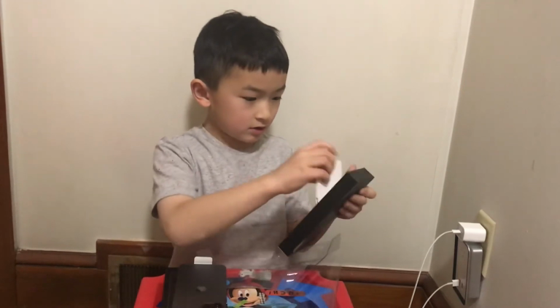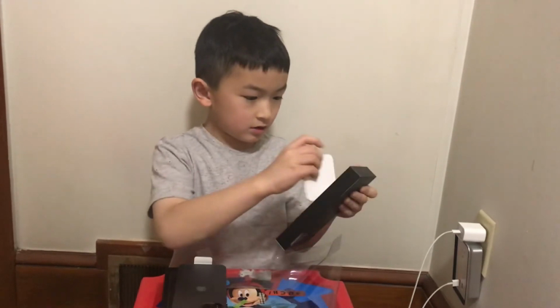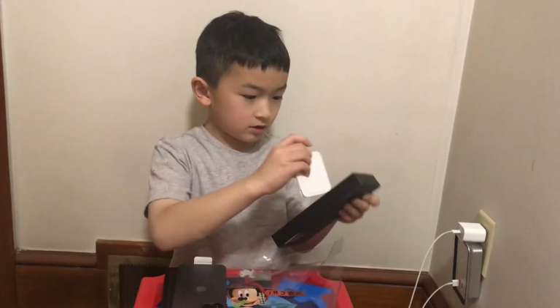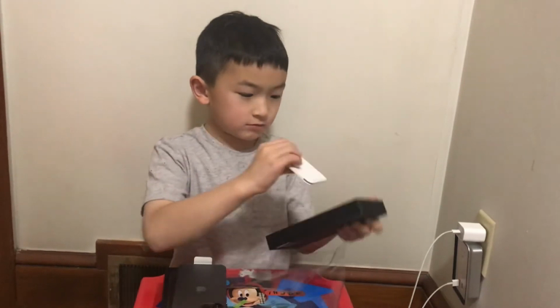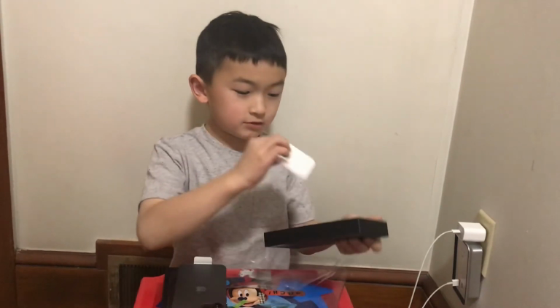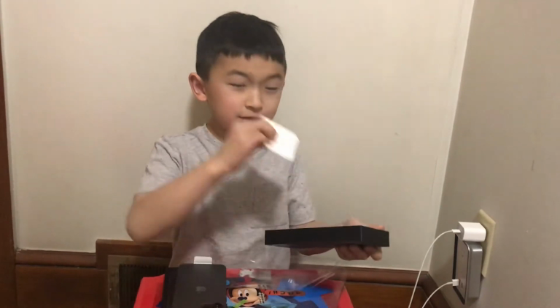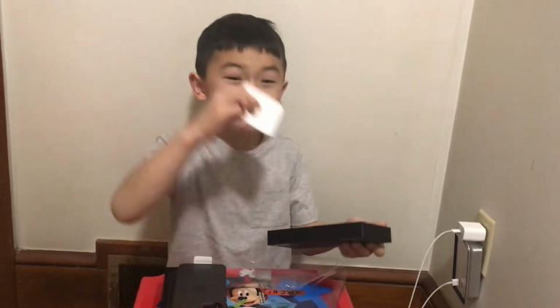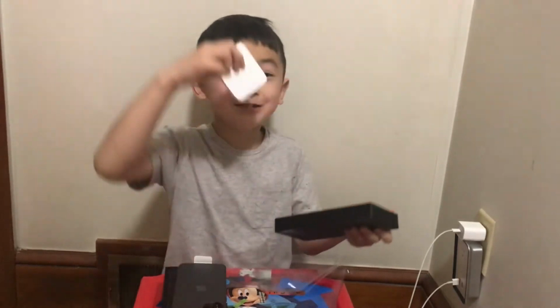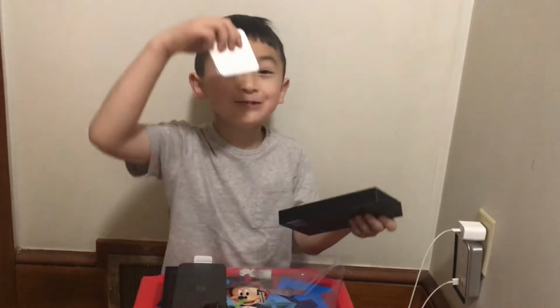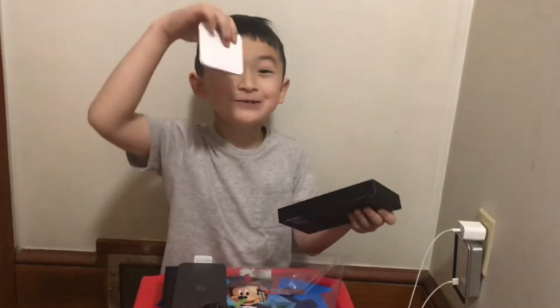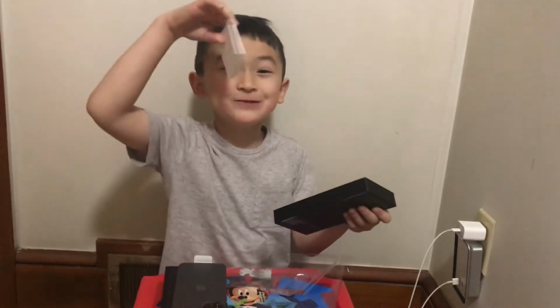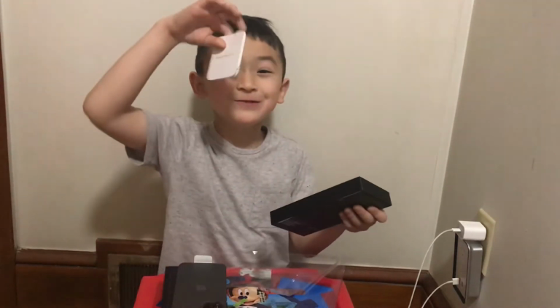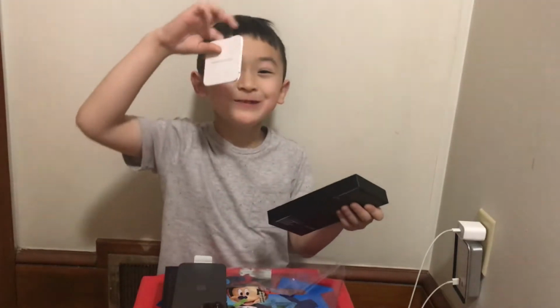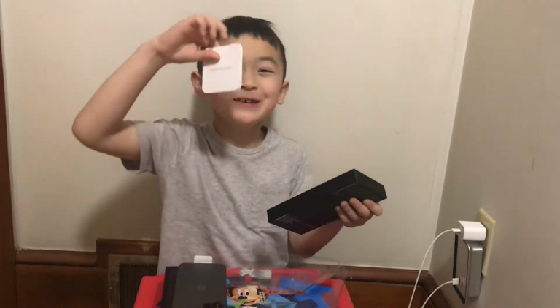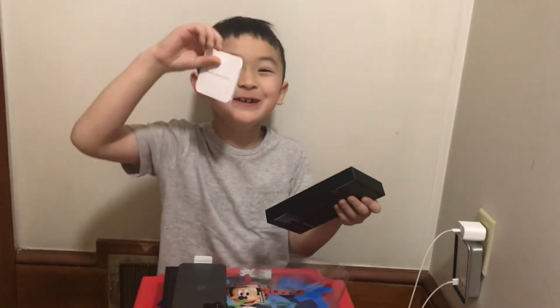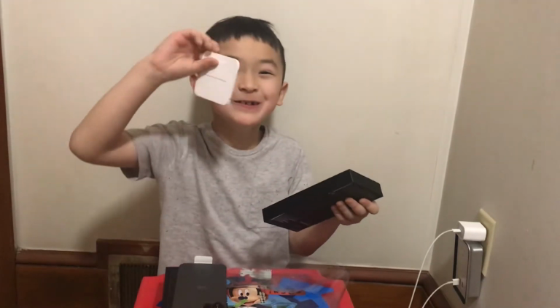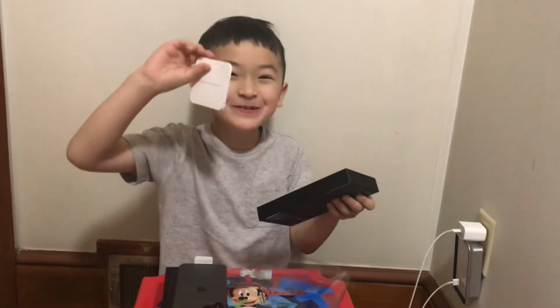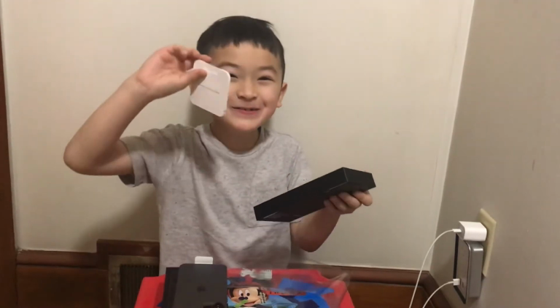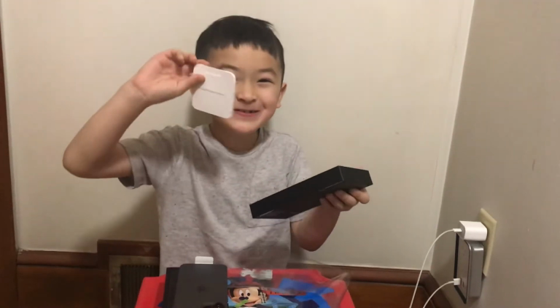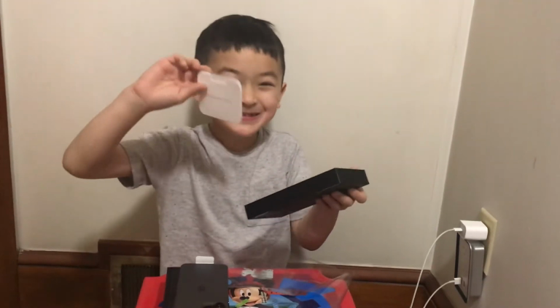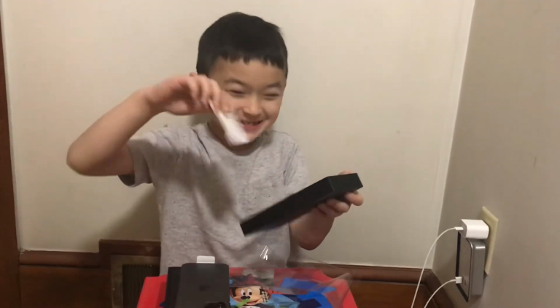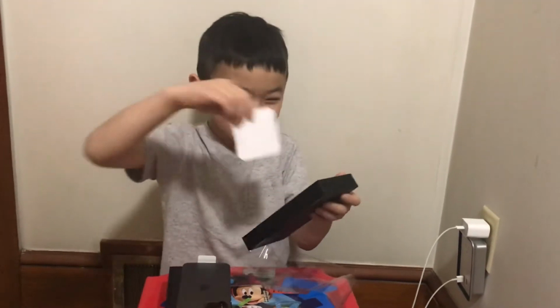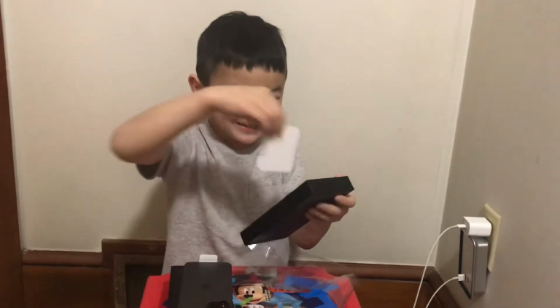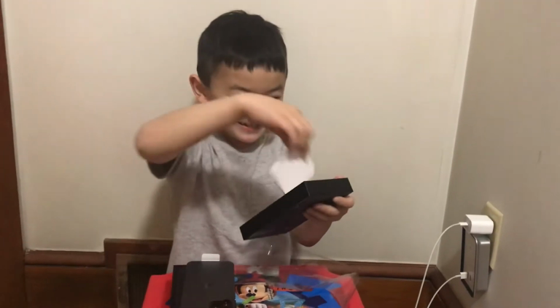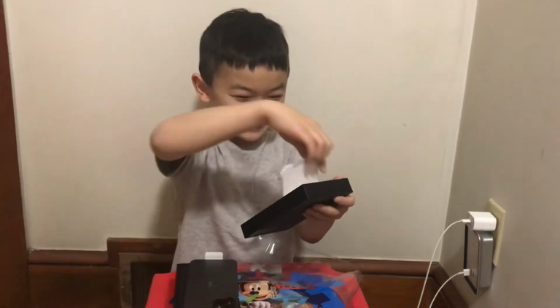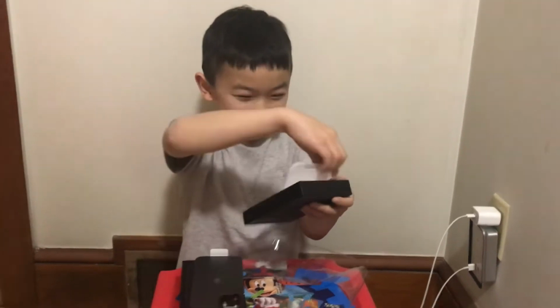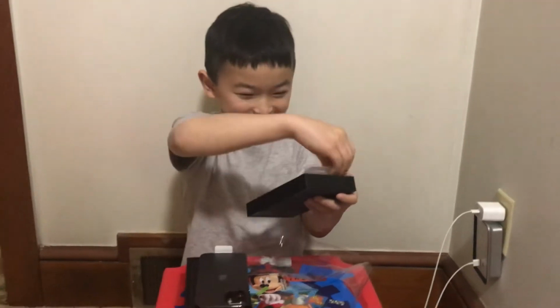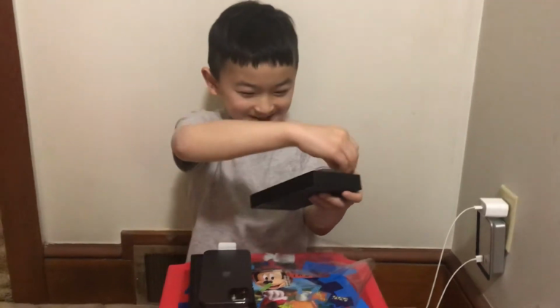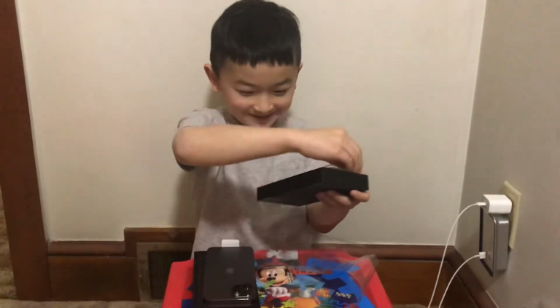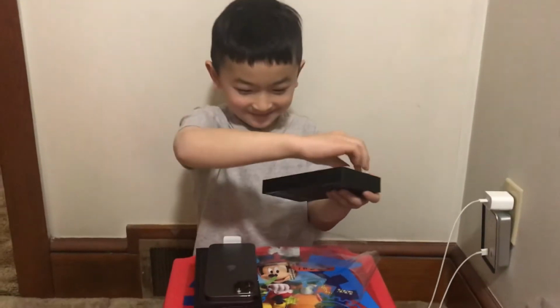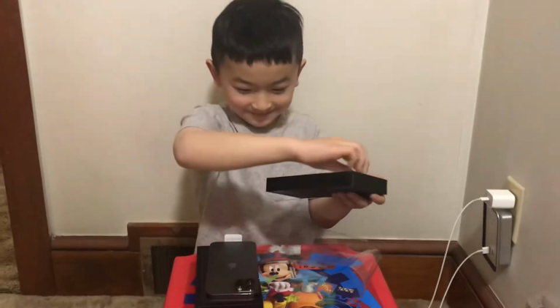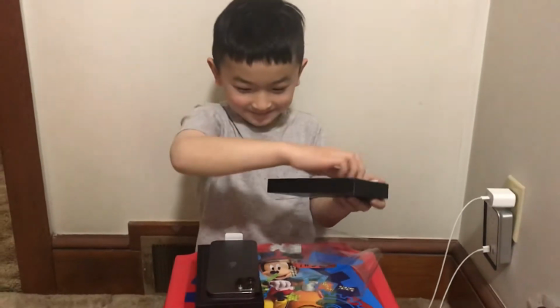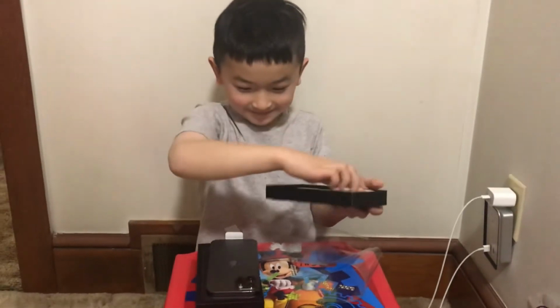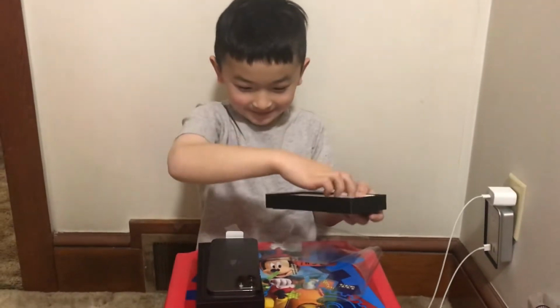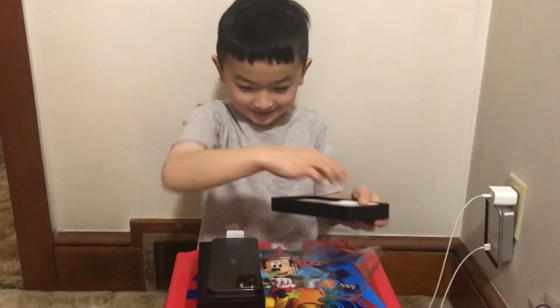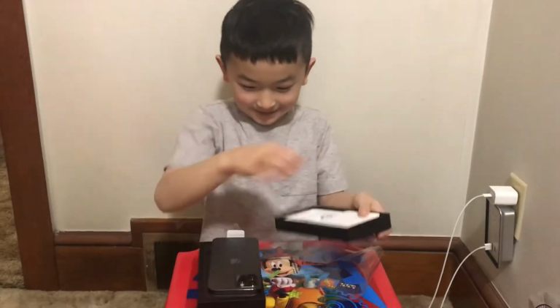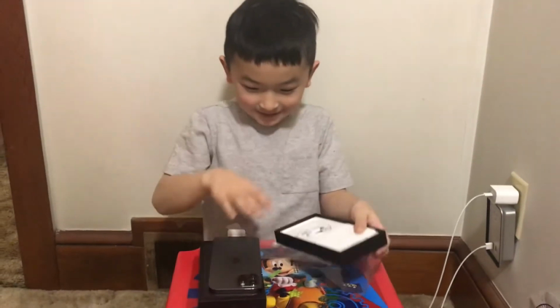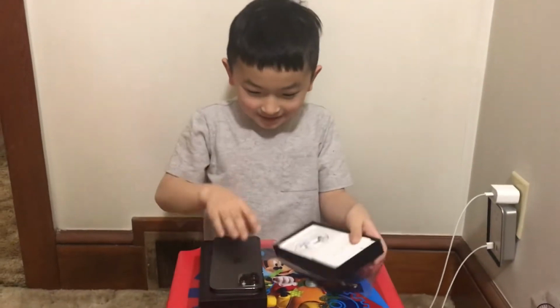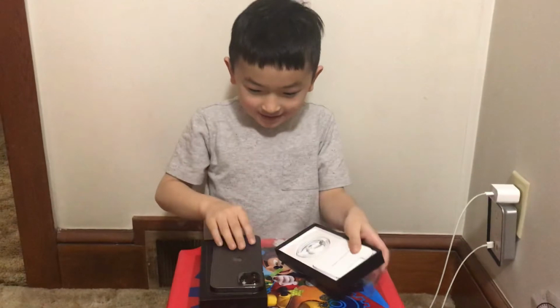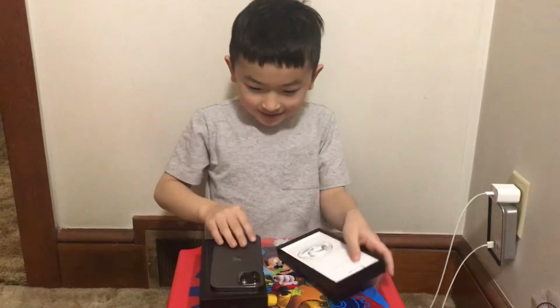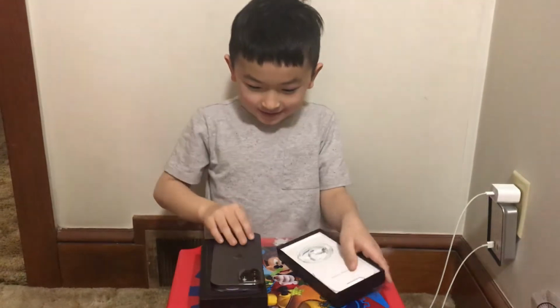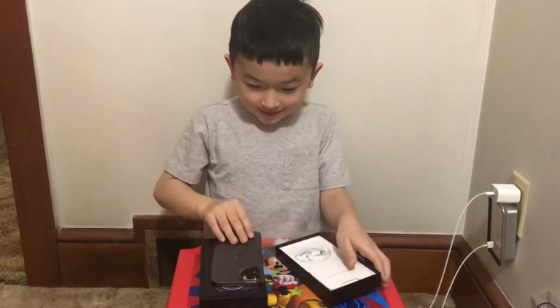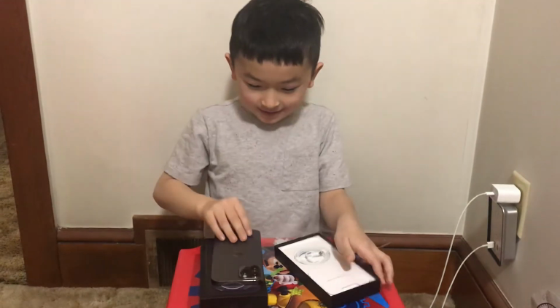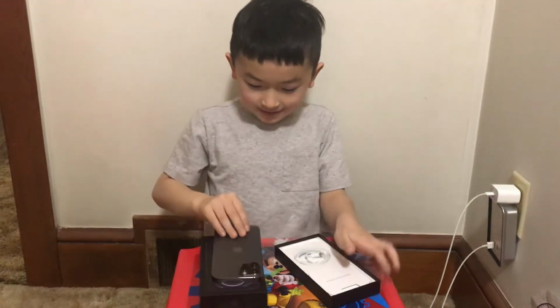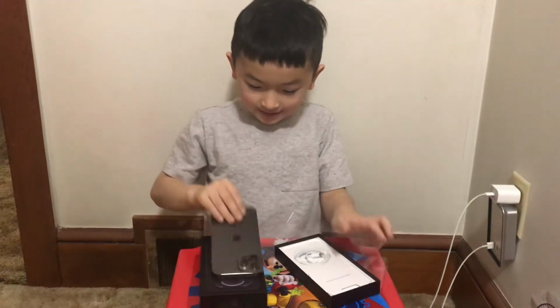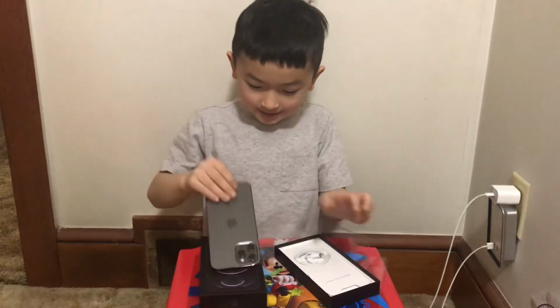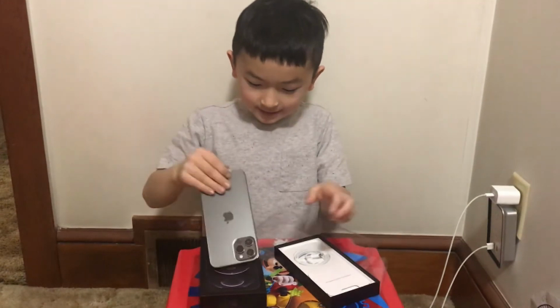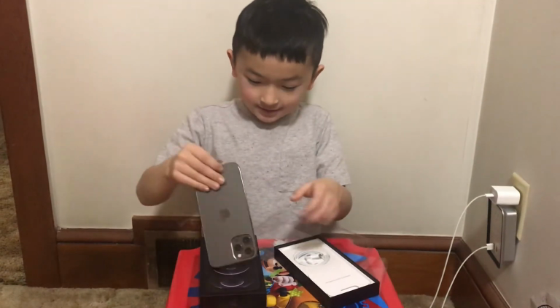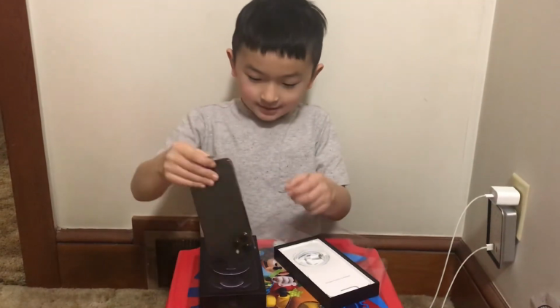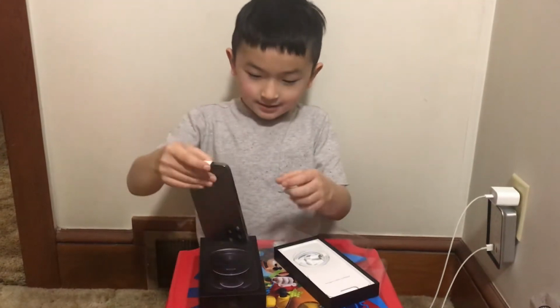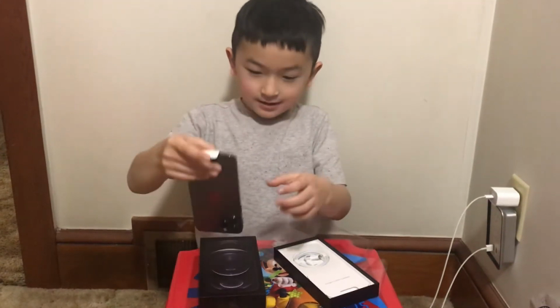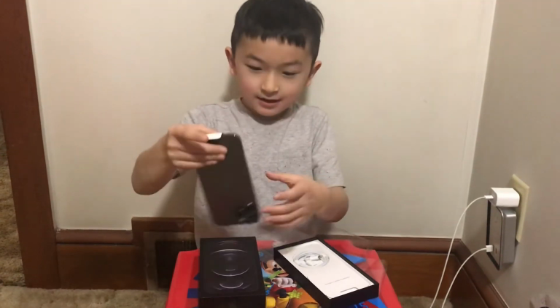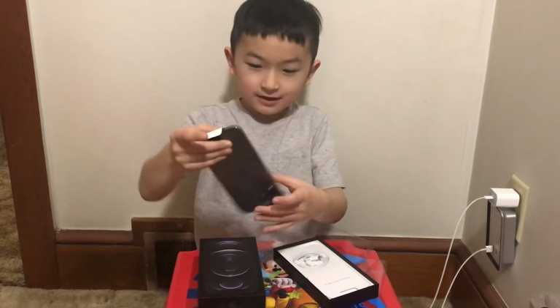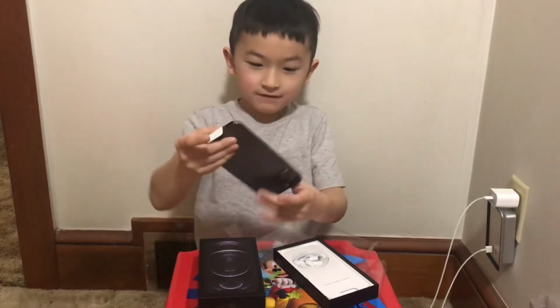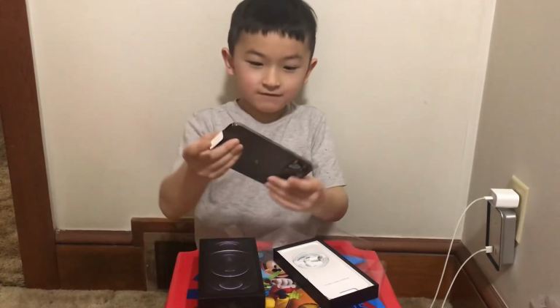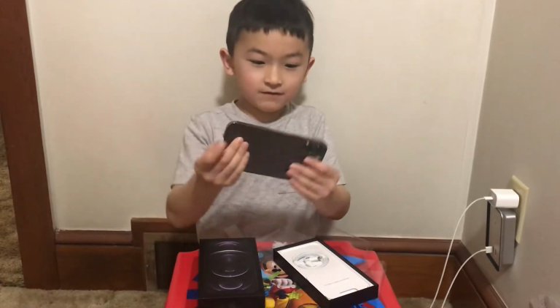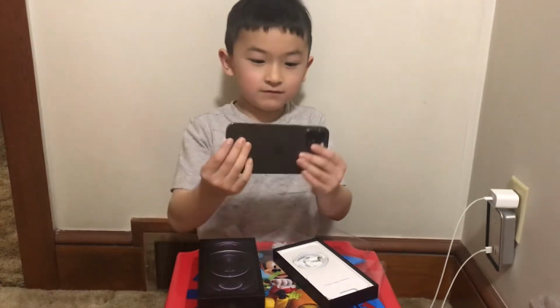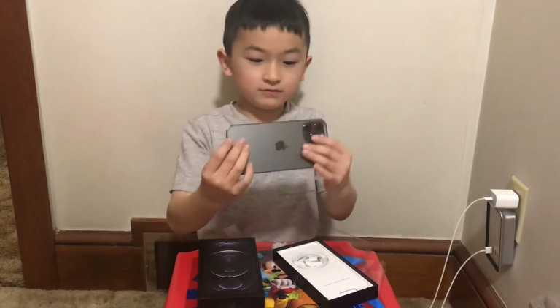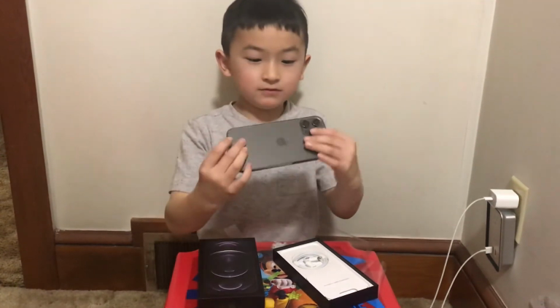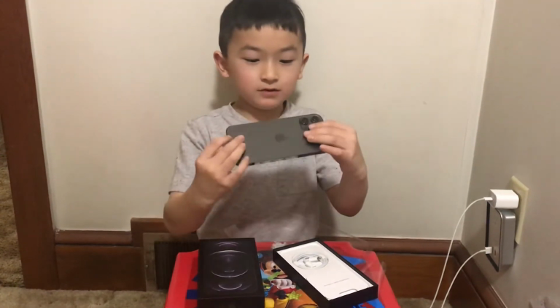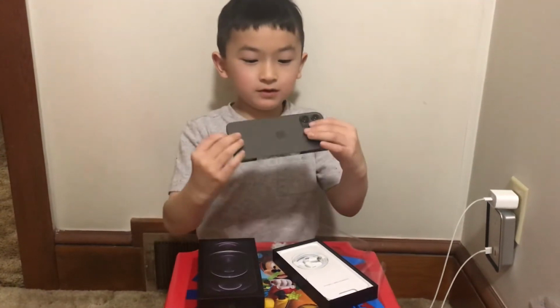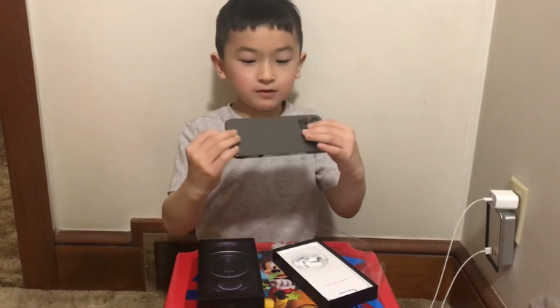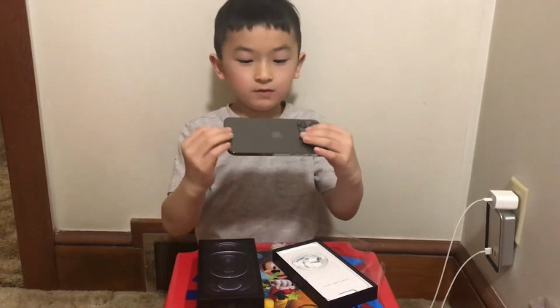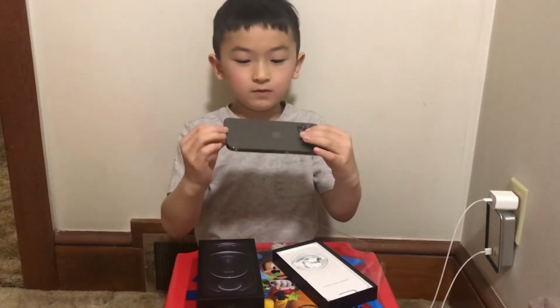This is so cute! This is the iPhone, really cool.